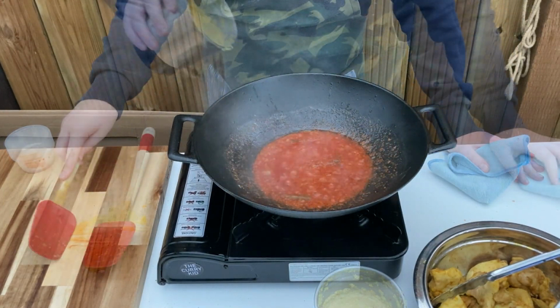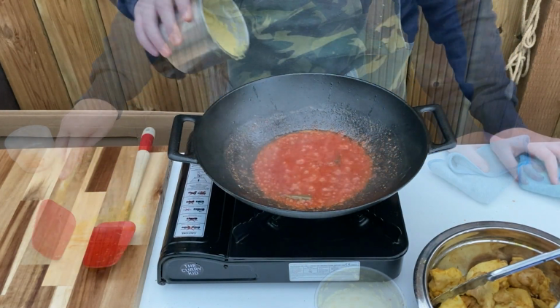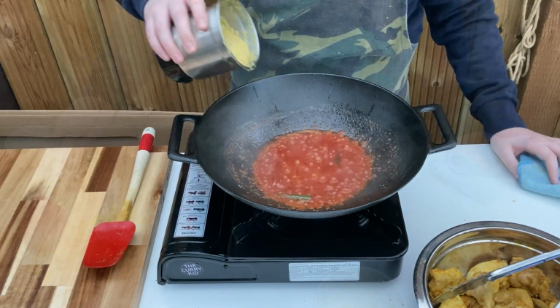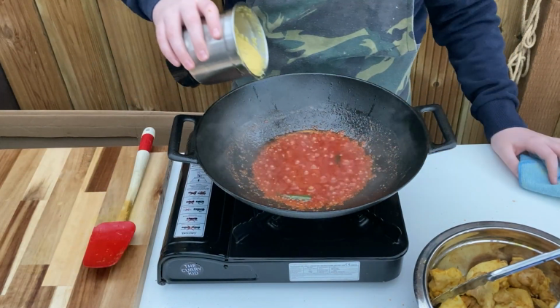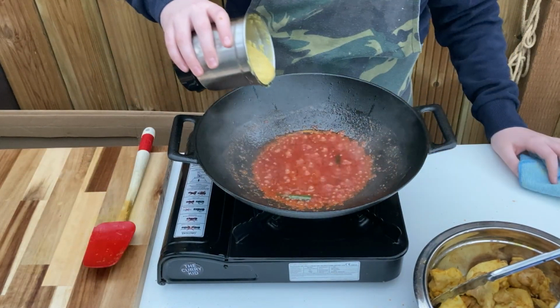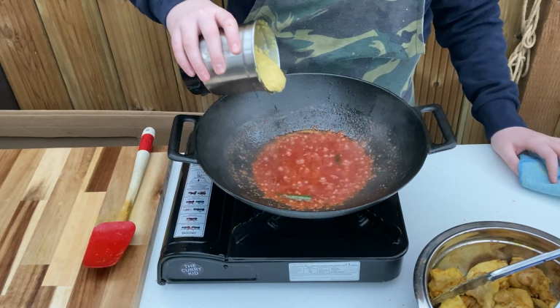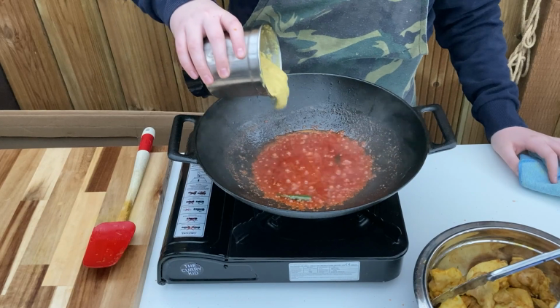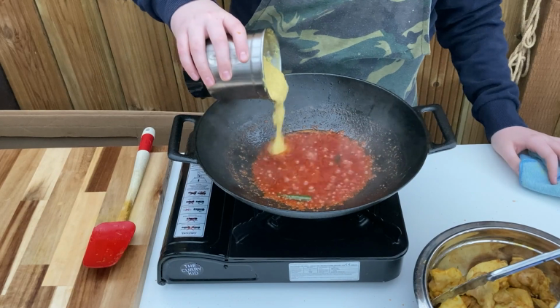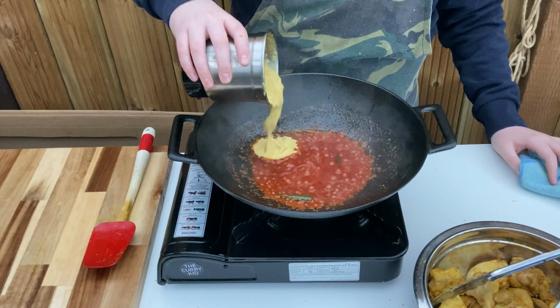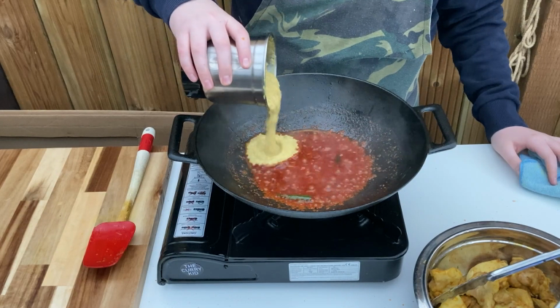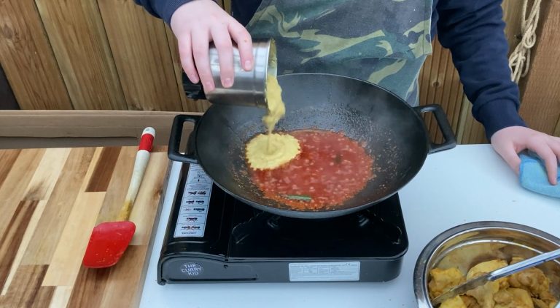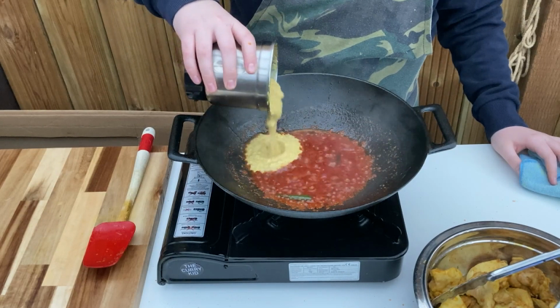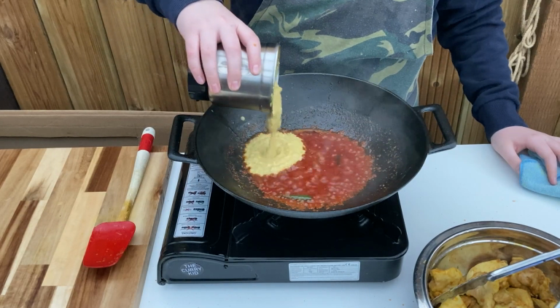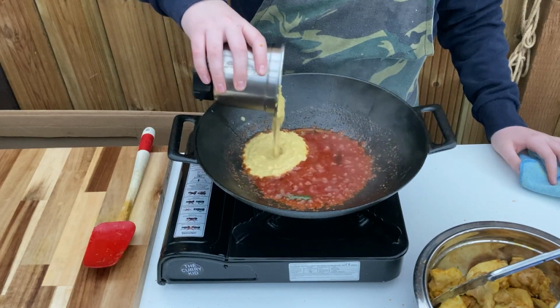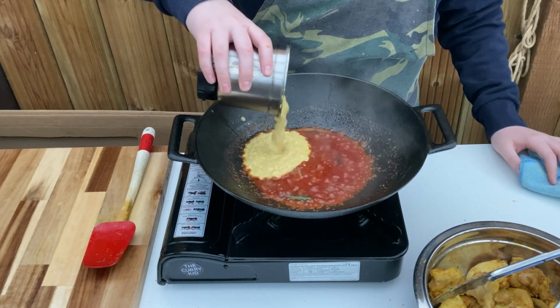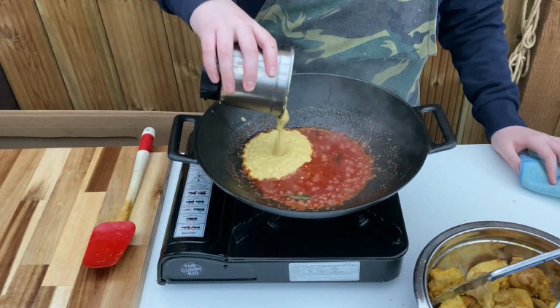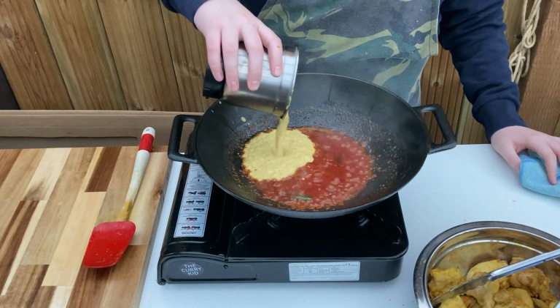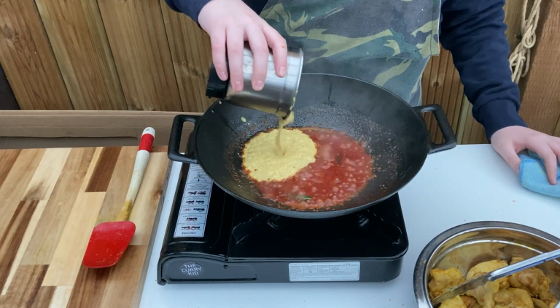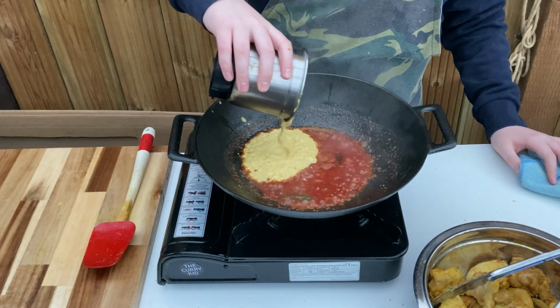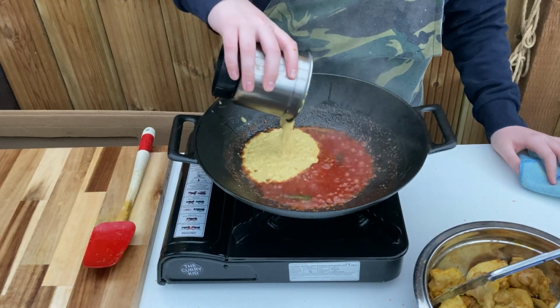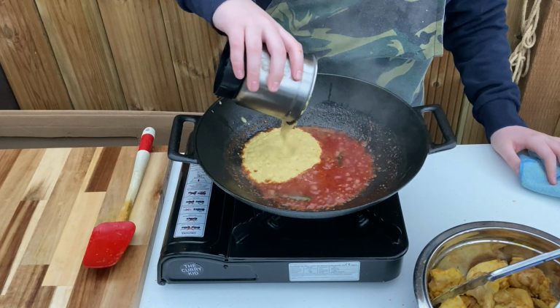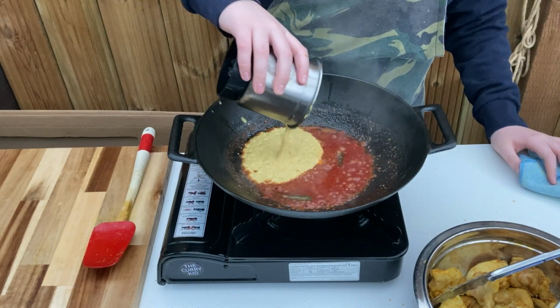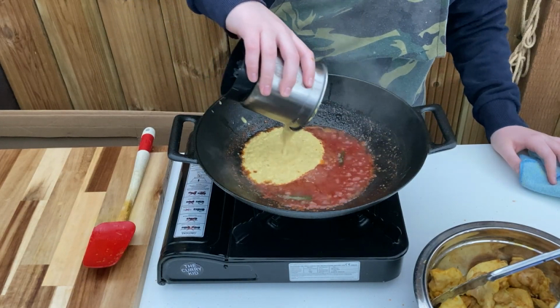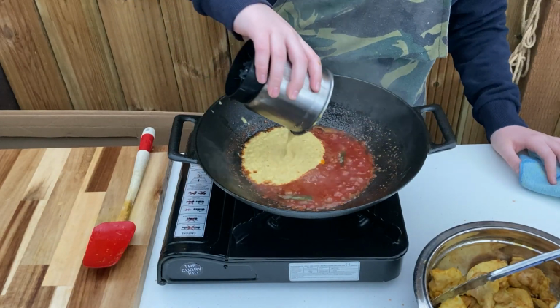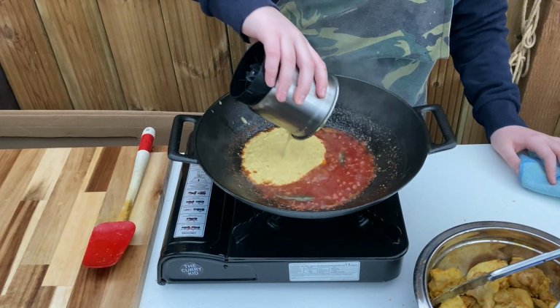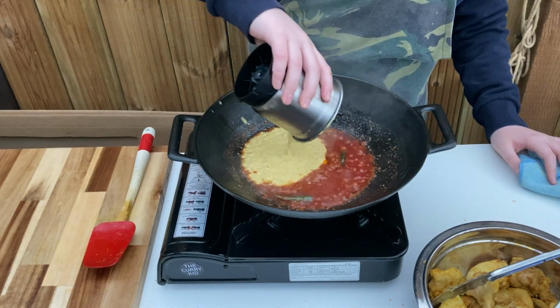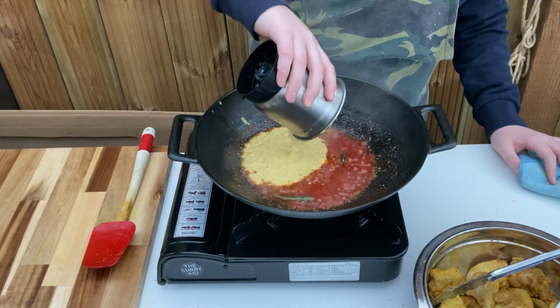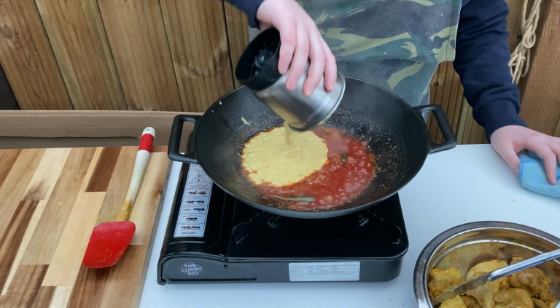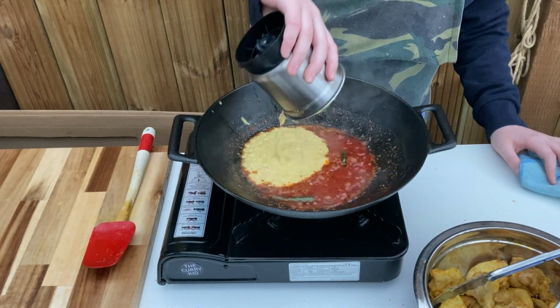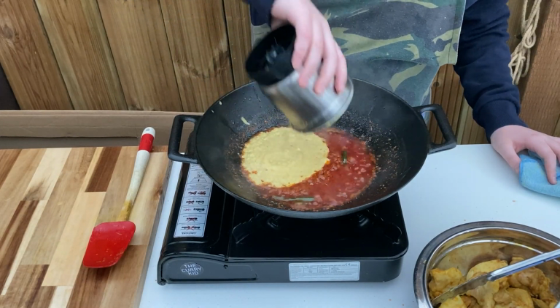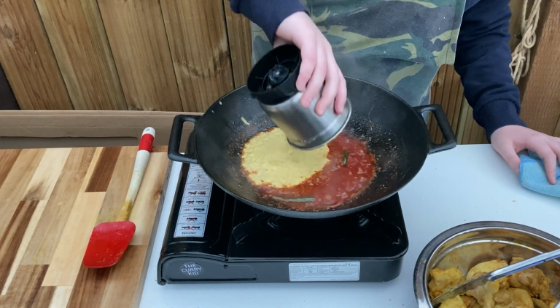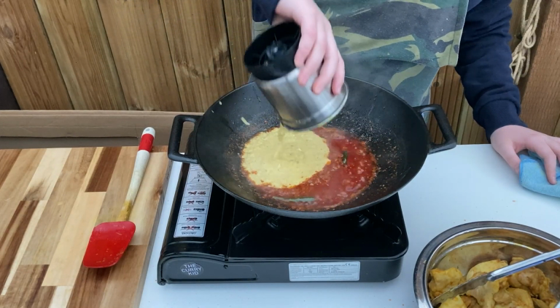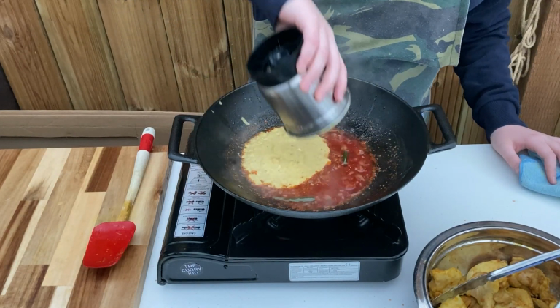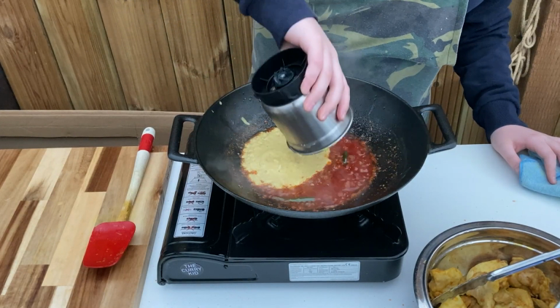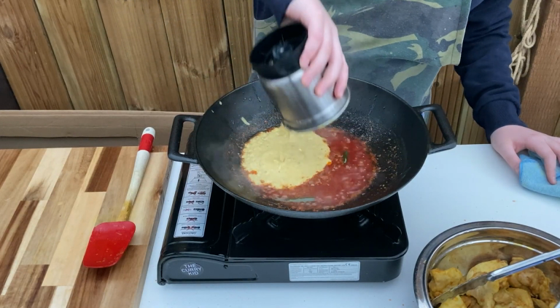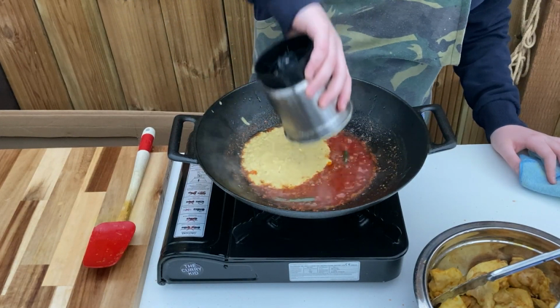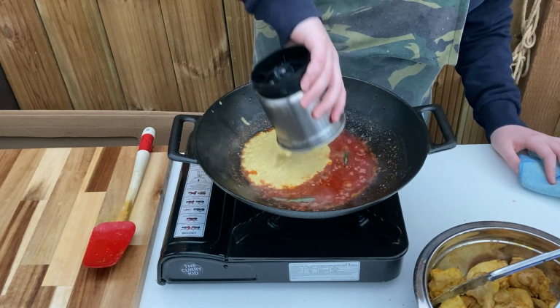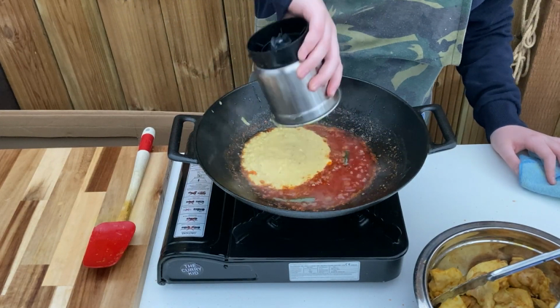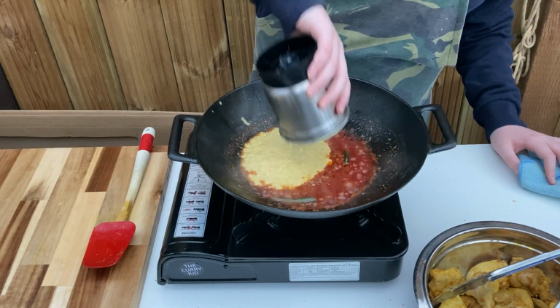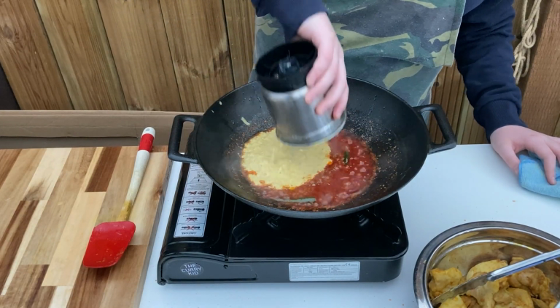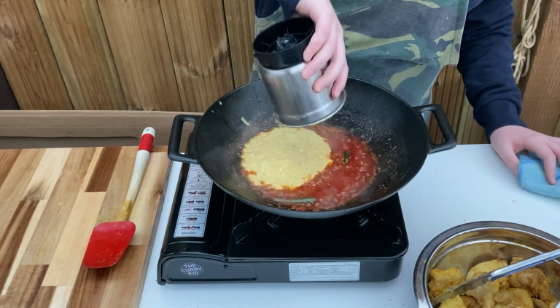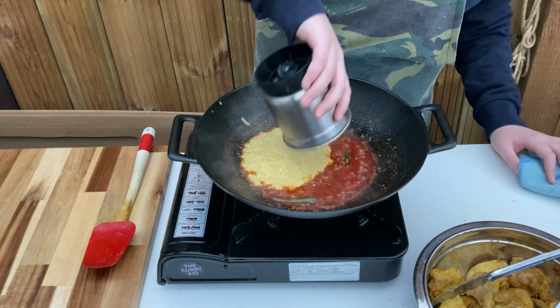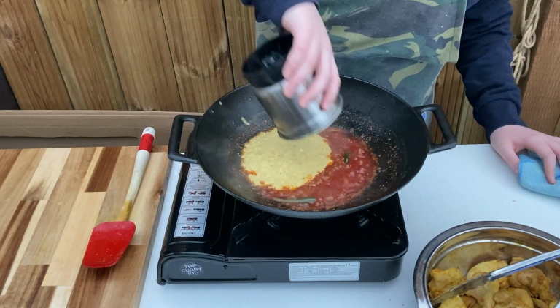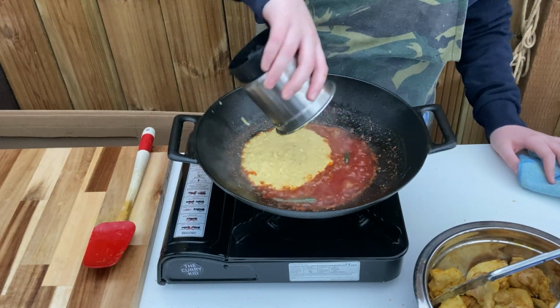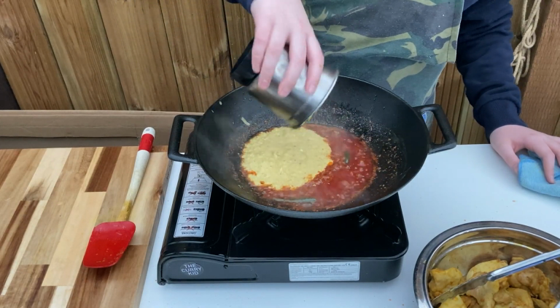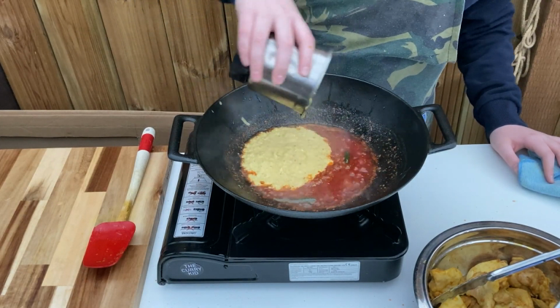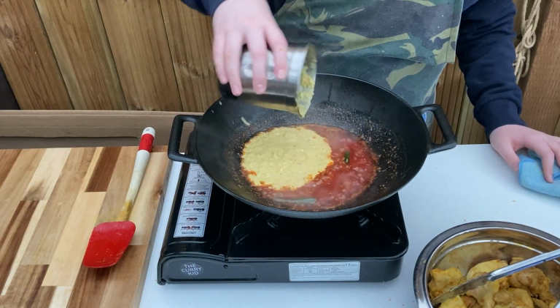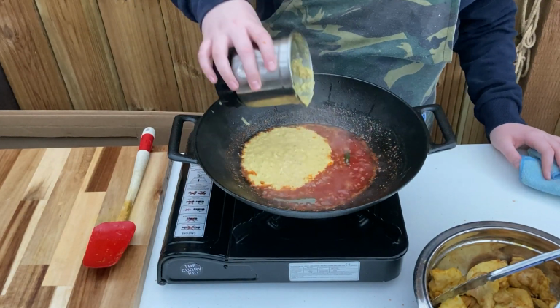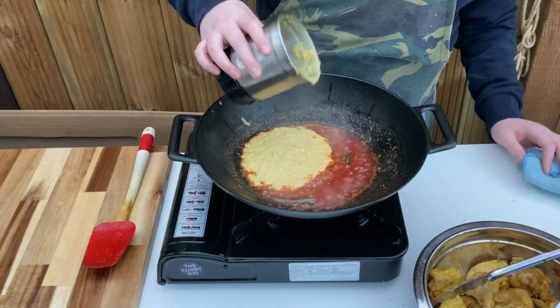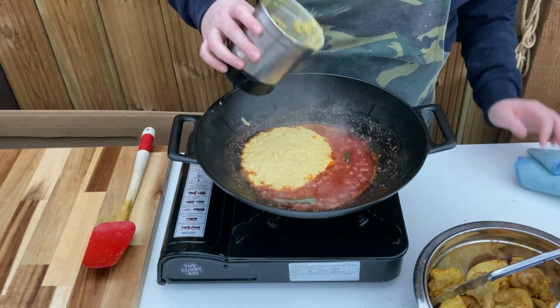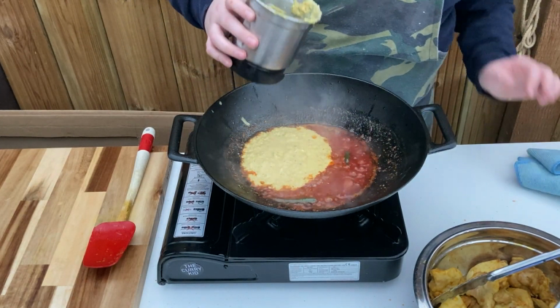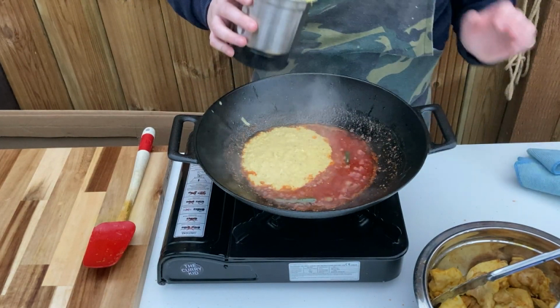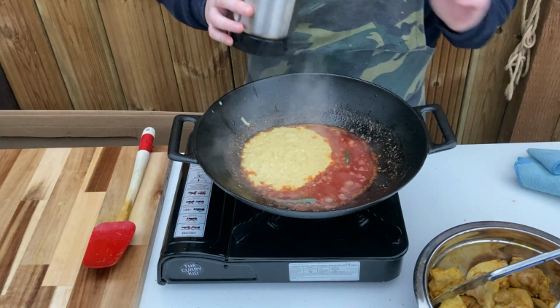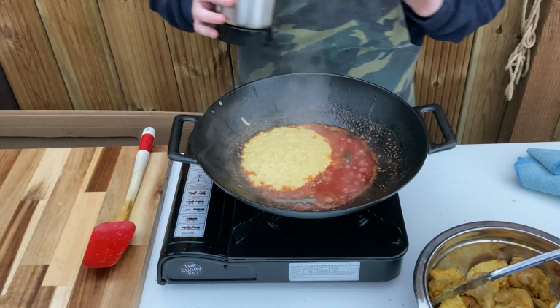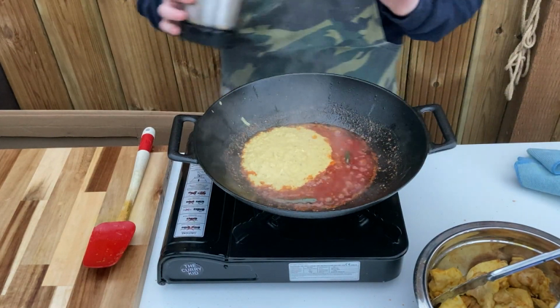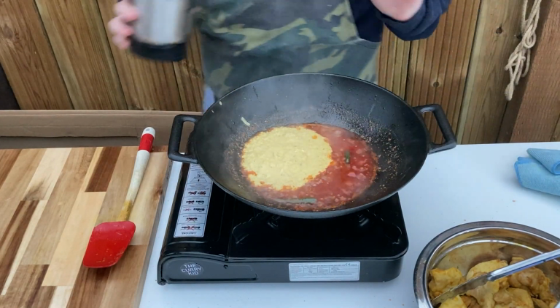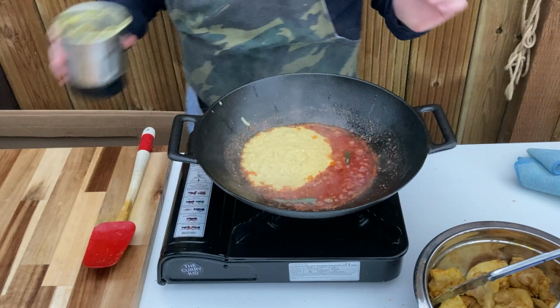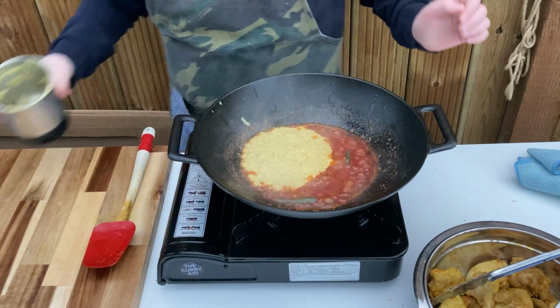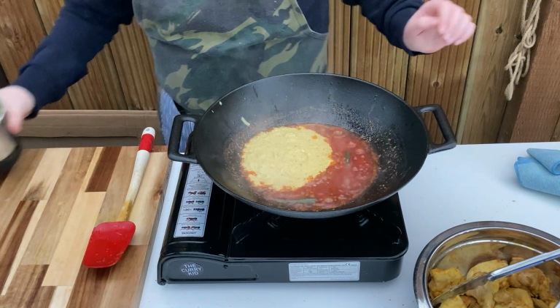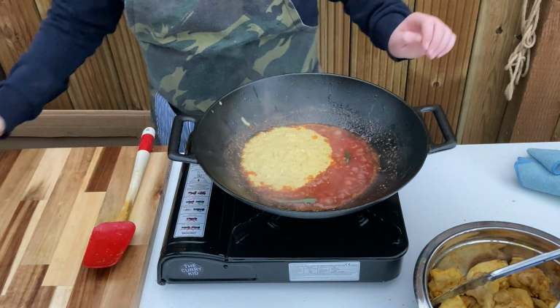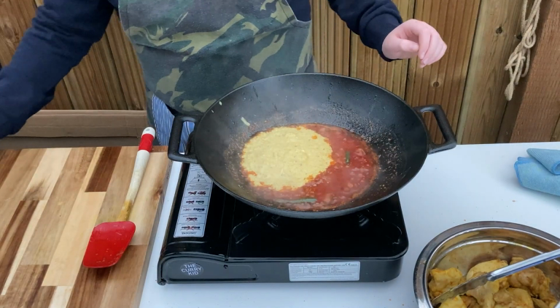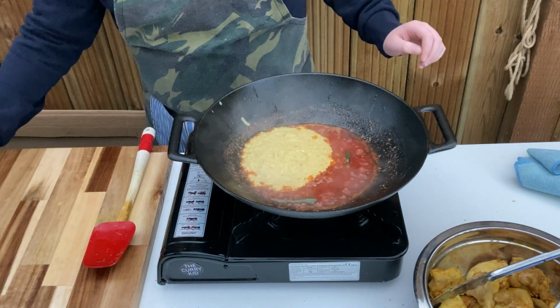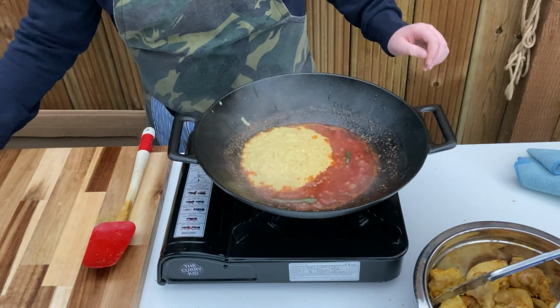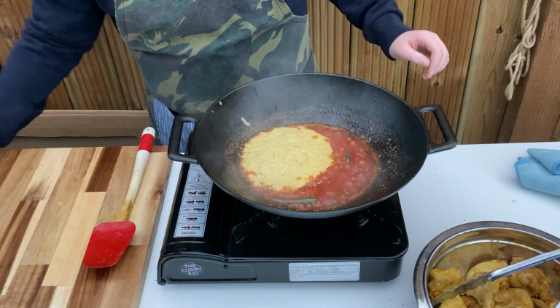Now it's time for the blended onion and cashew paste. Pour it in, stir through and allow to cook until the oil separates again.